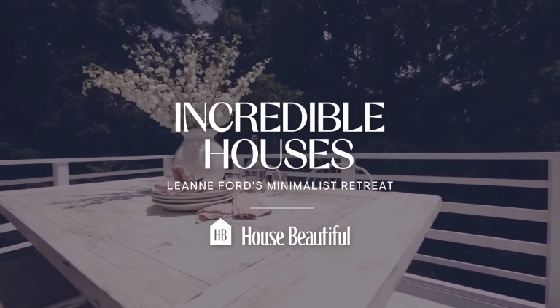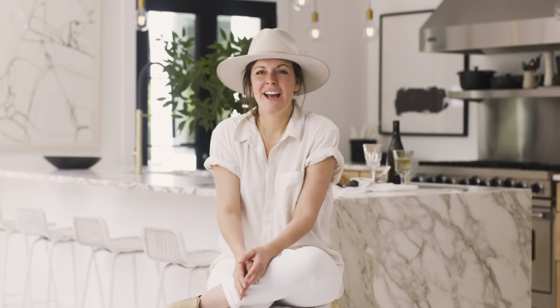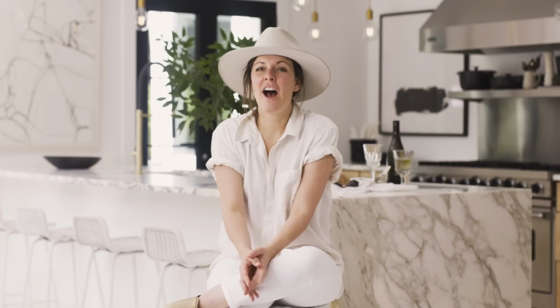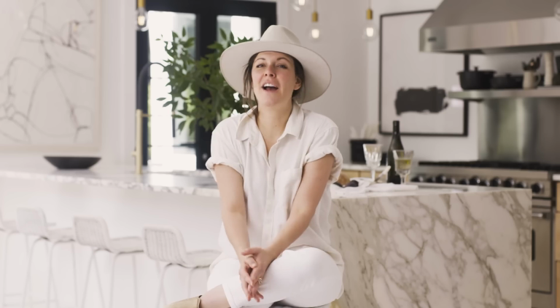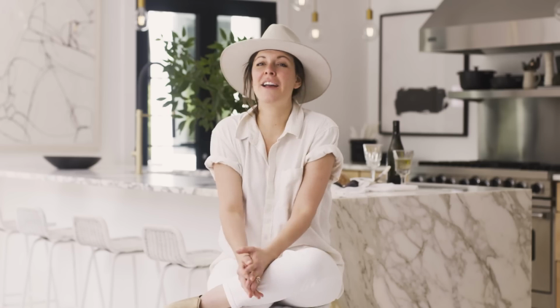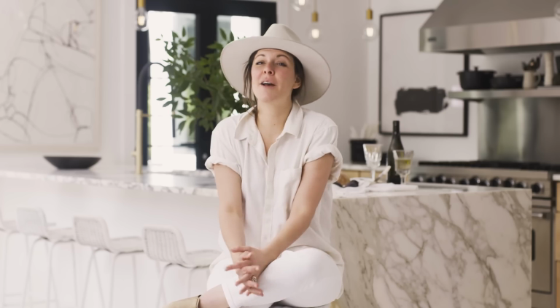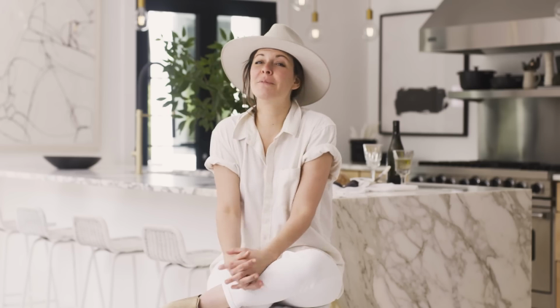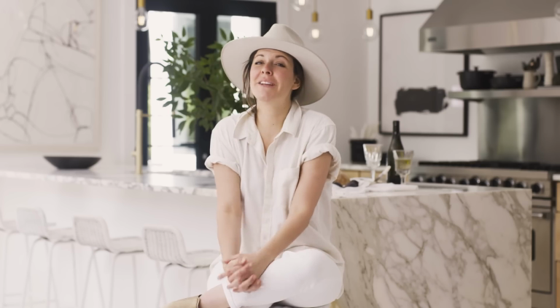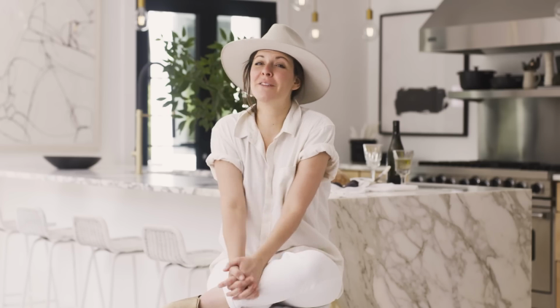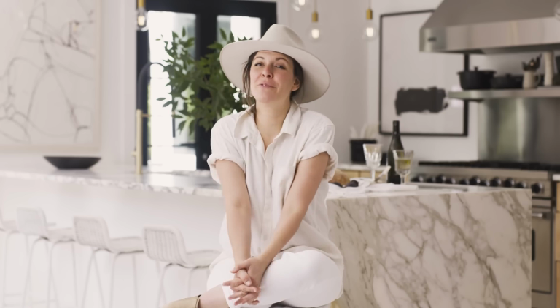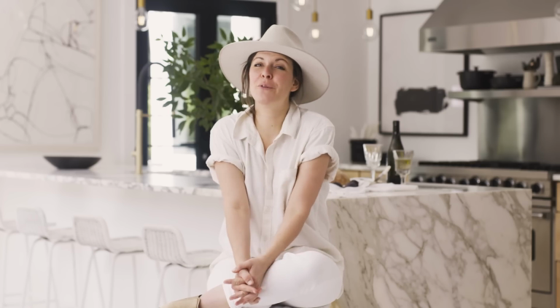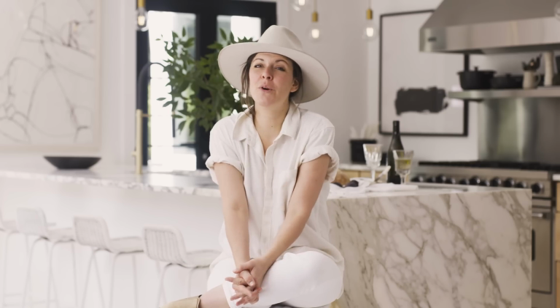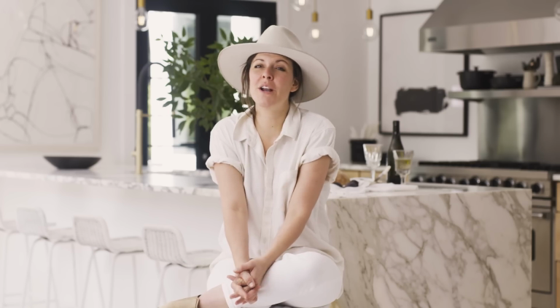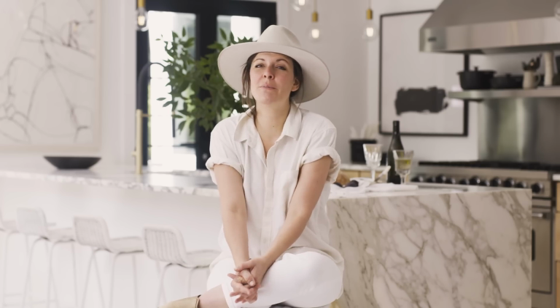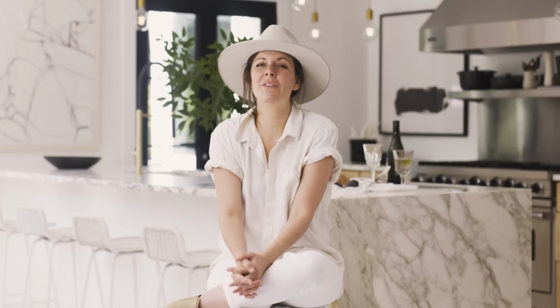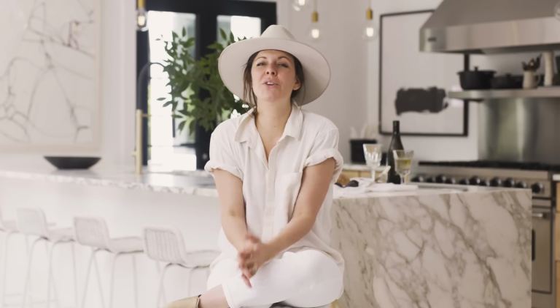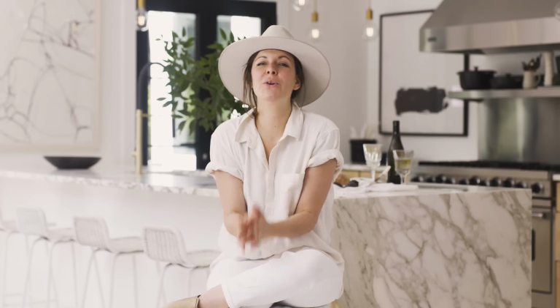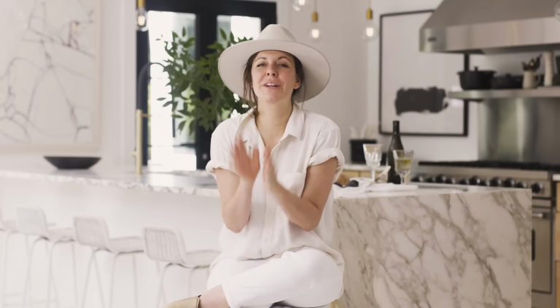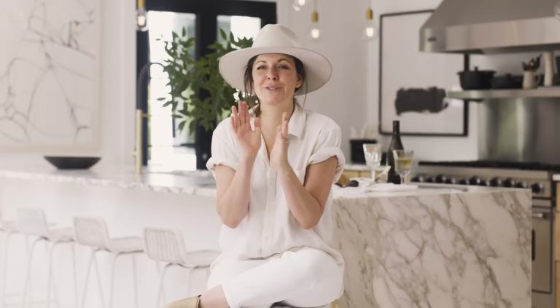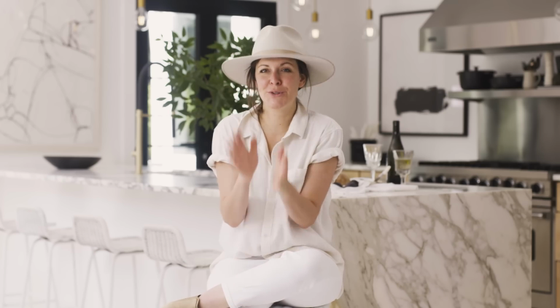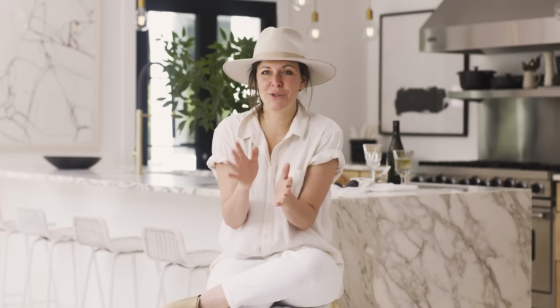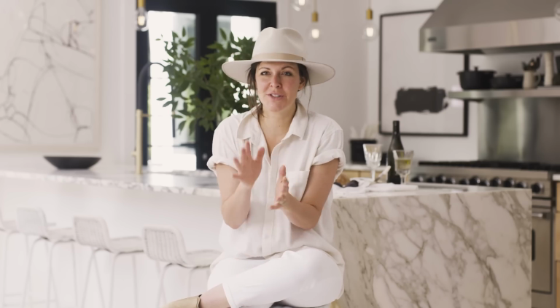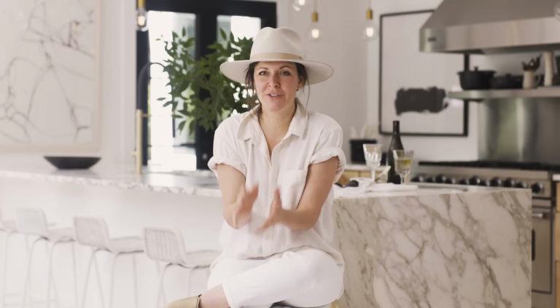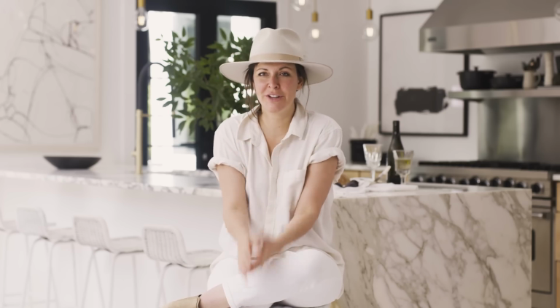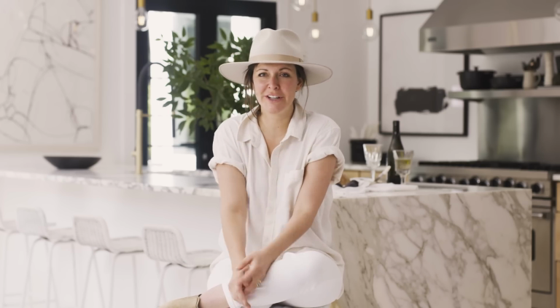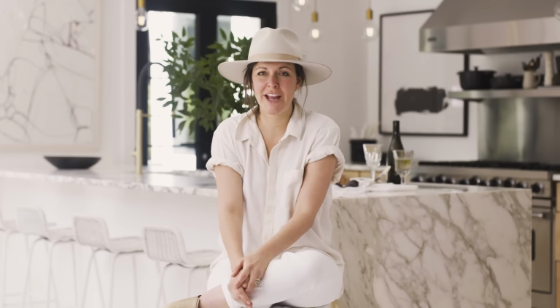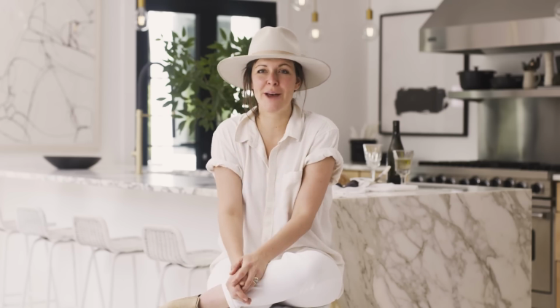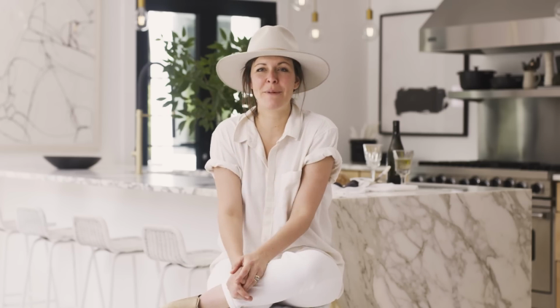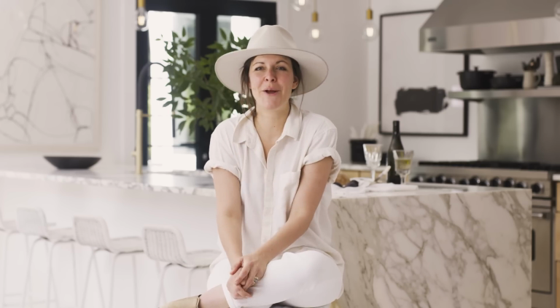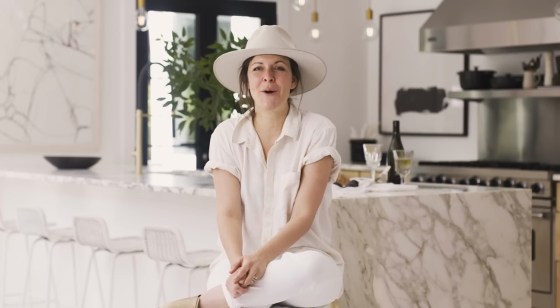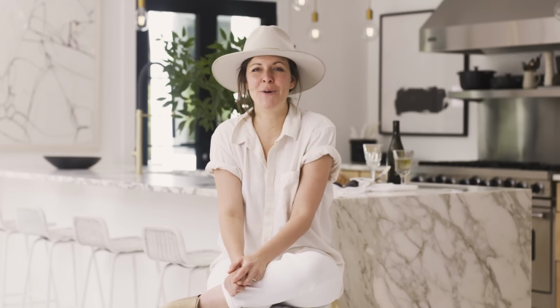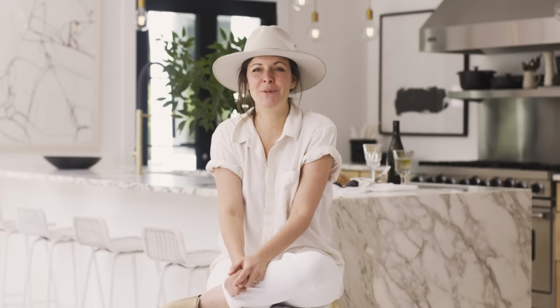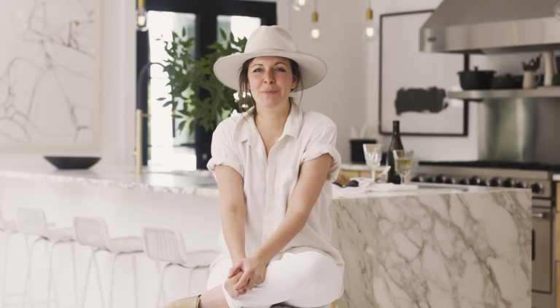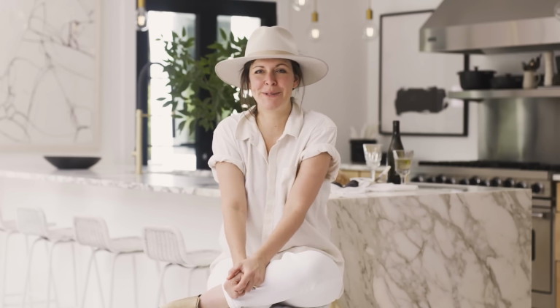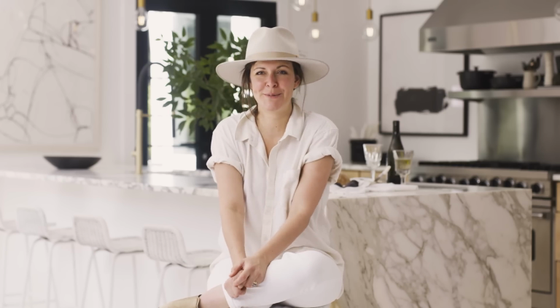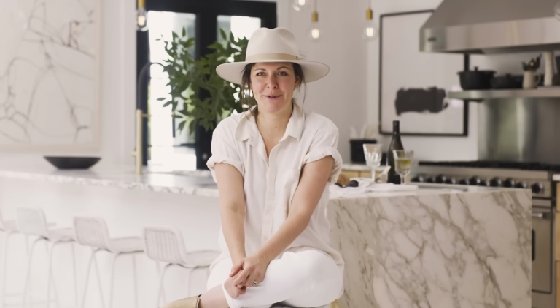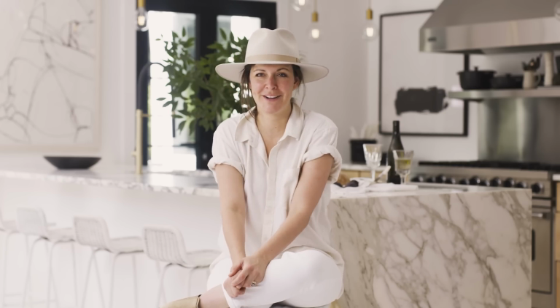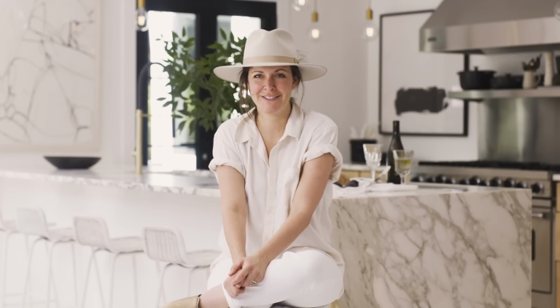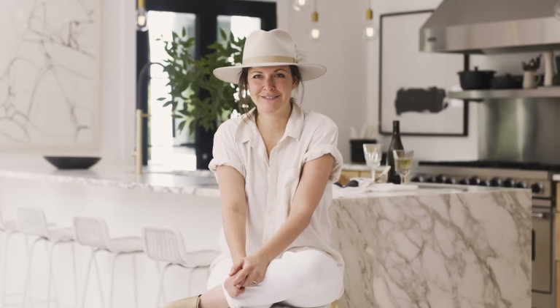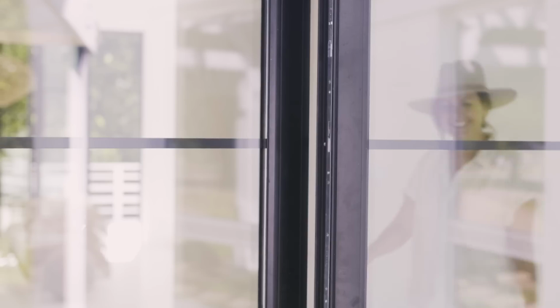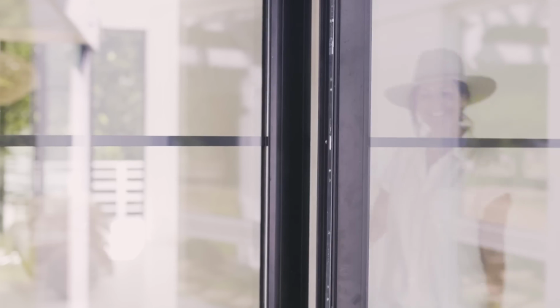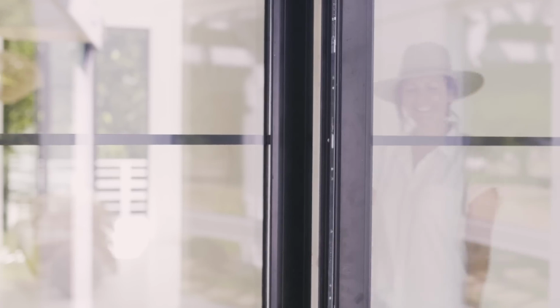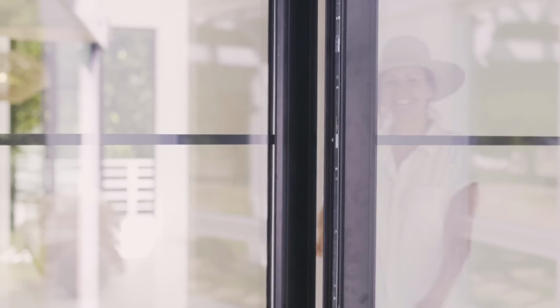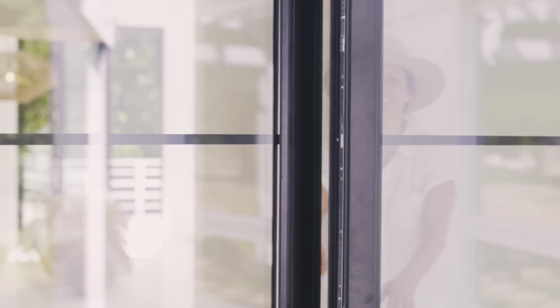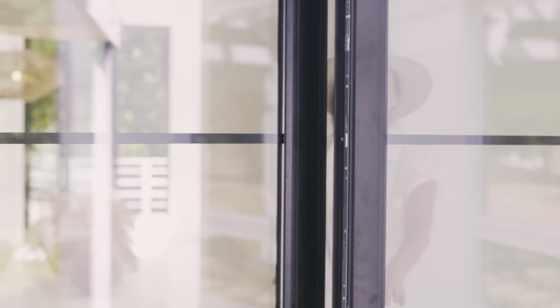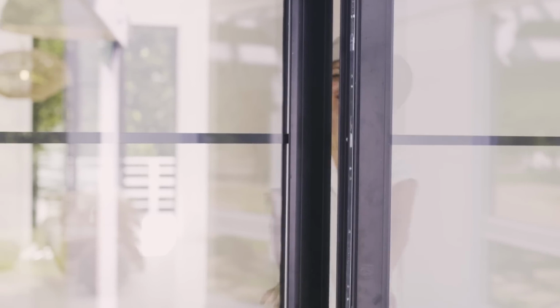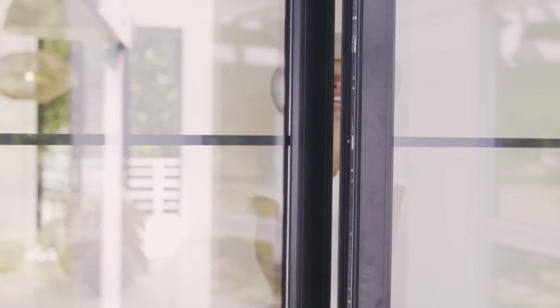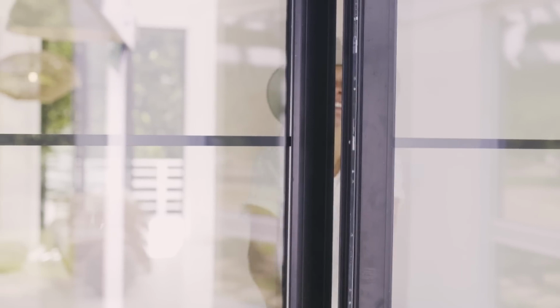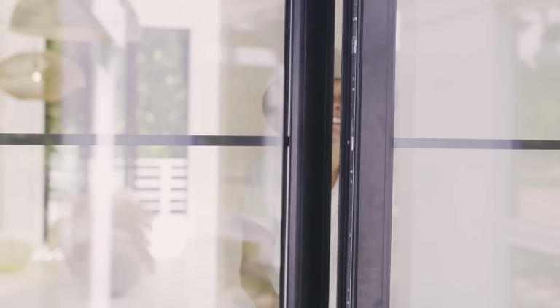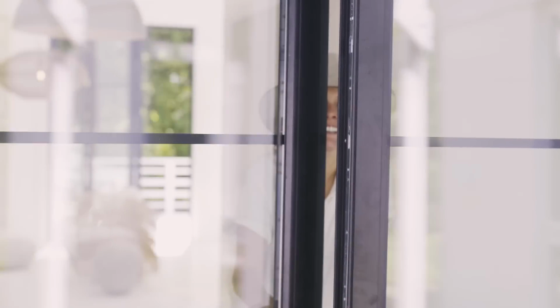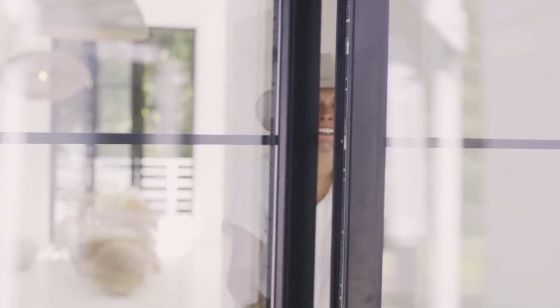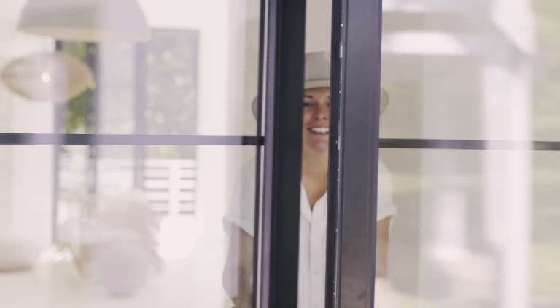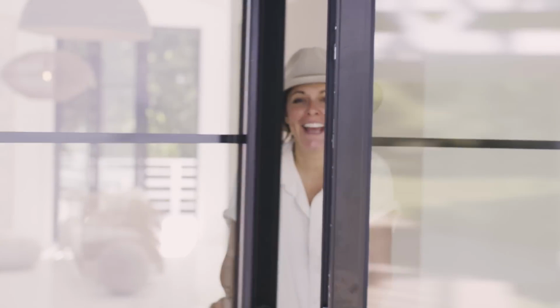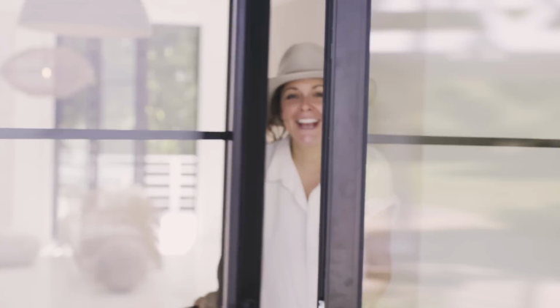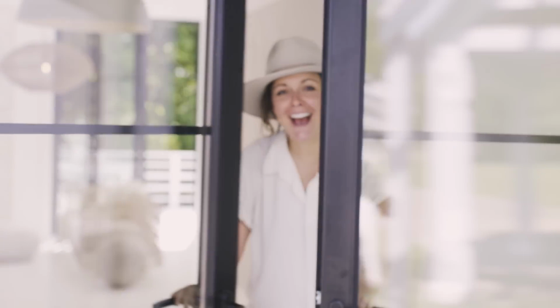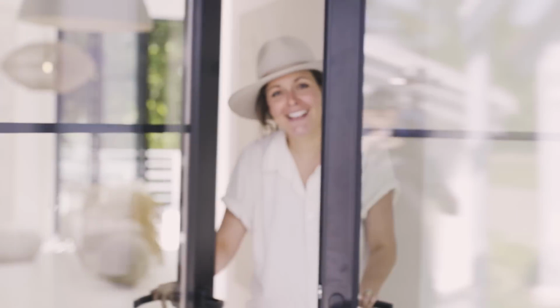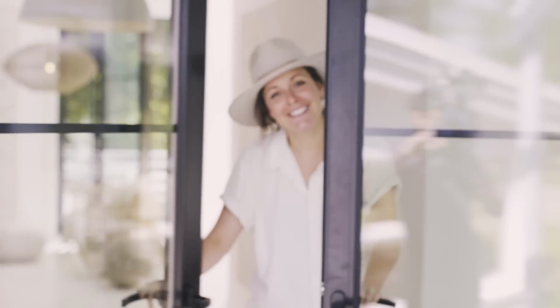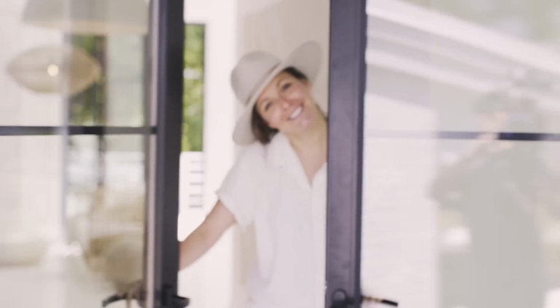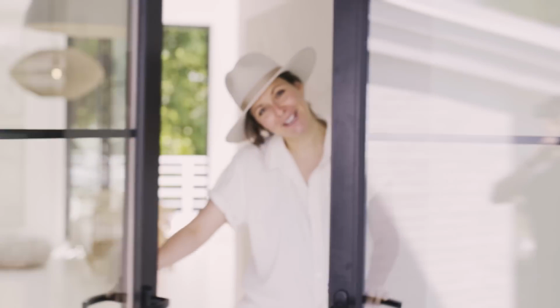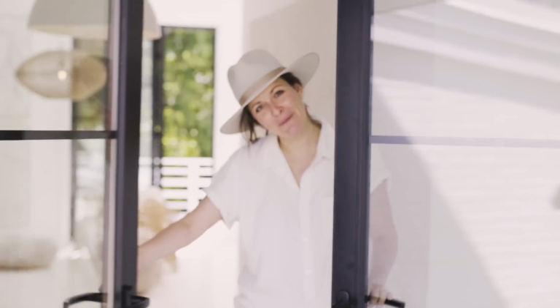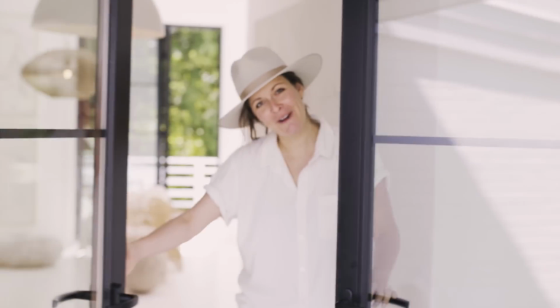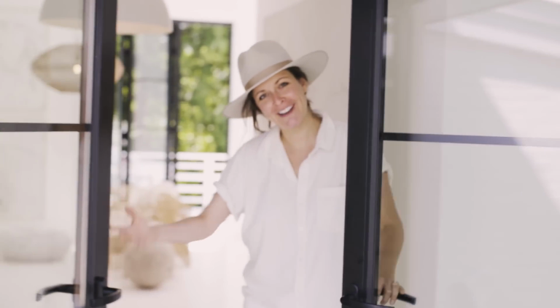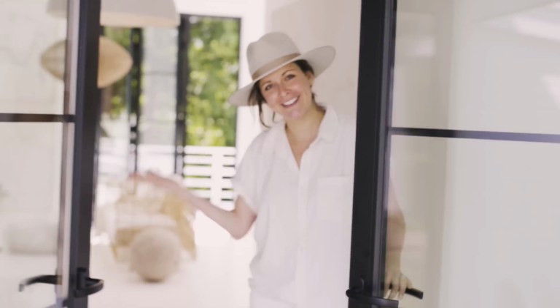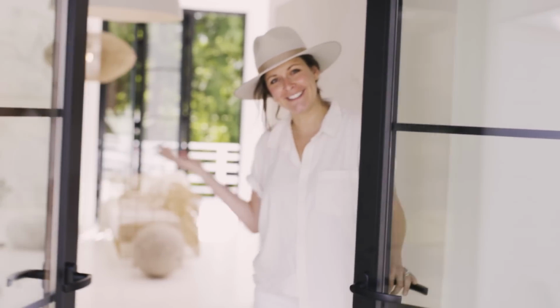Hi, I'm Leanne Ford. I'm giving you an exclusive look at my home in Pittsburgh. Hey guys, come on in.